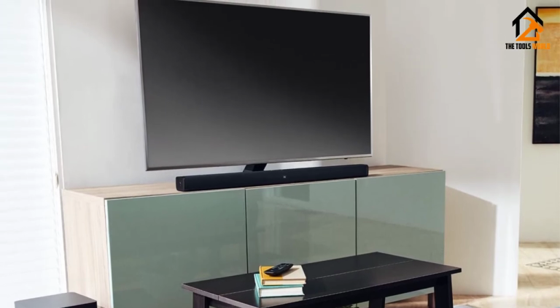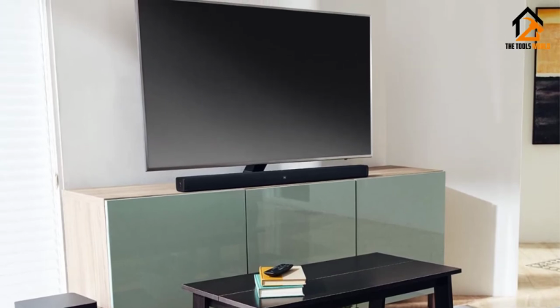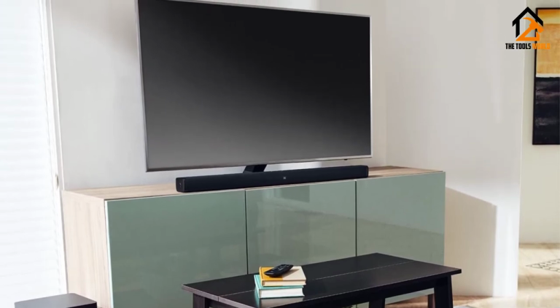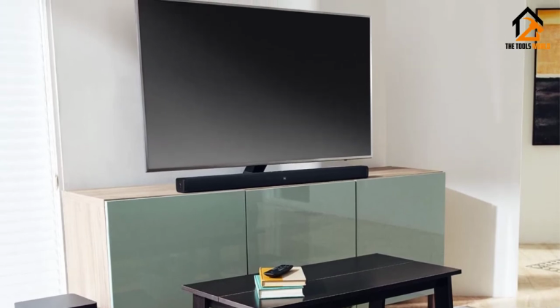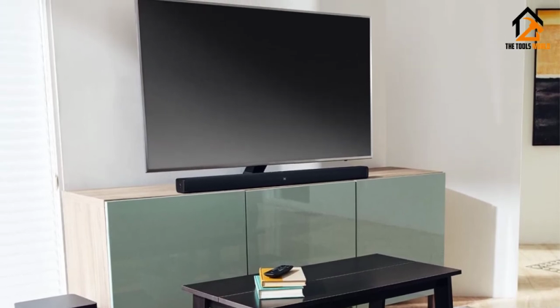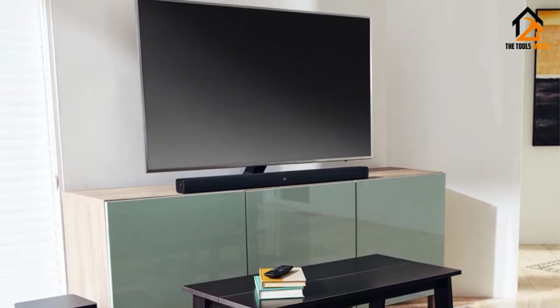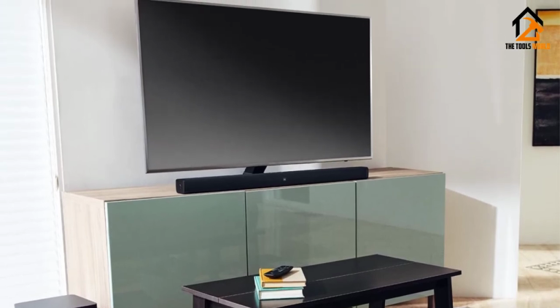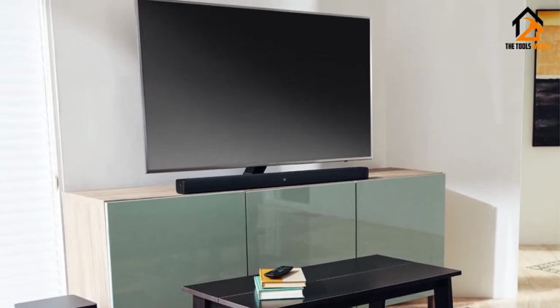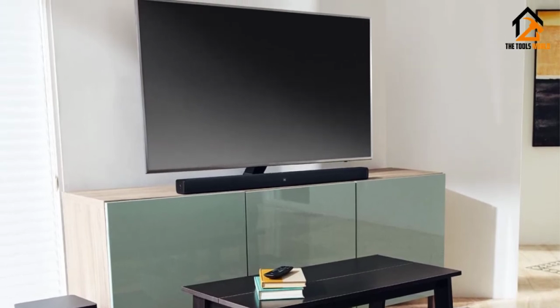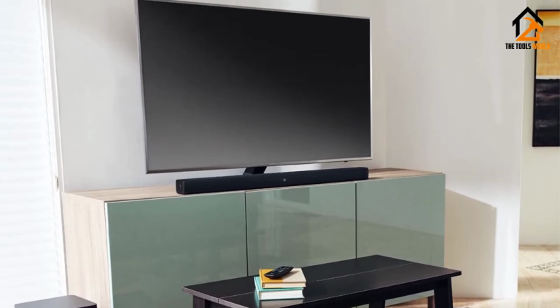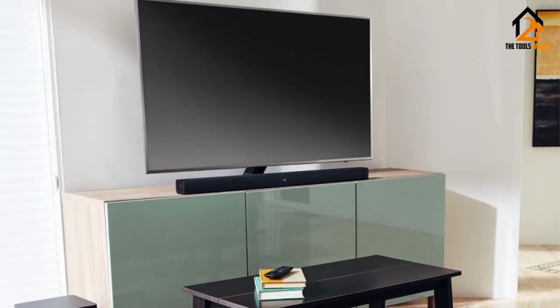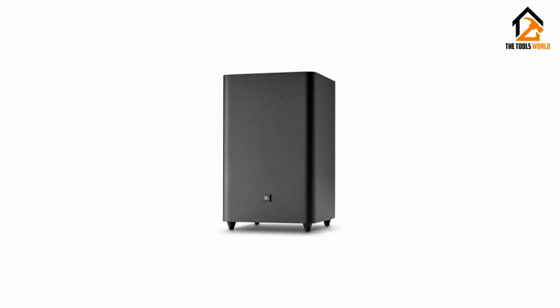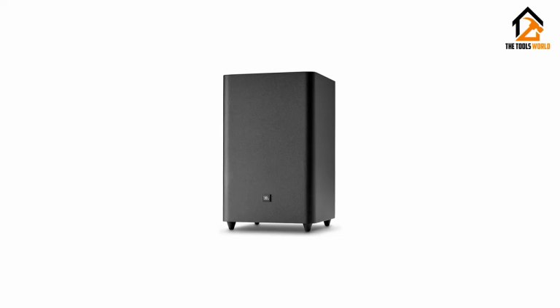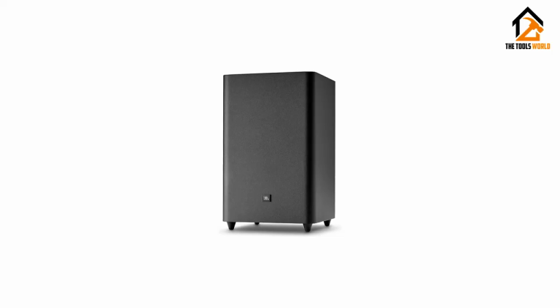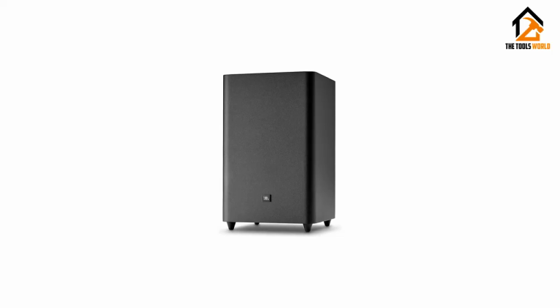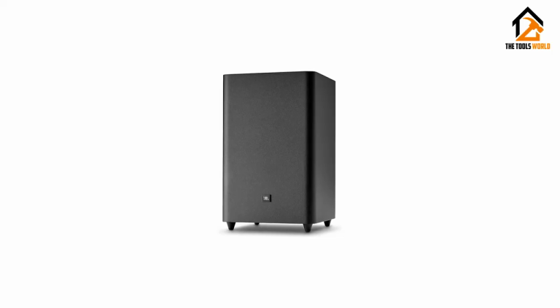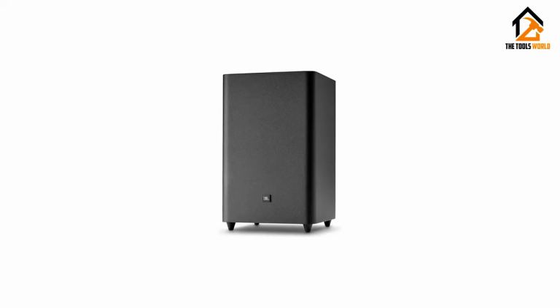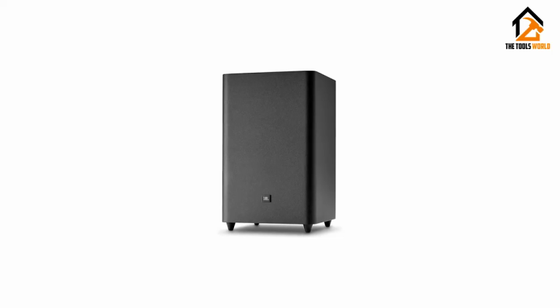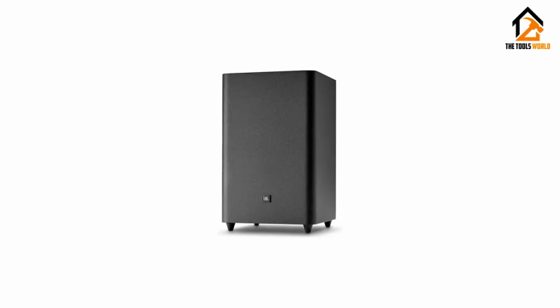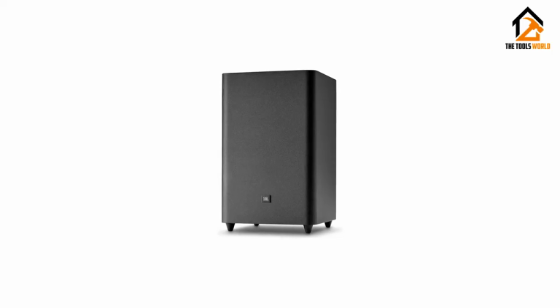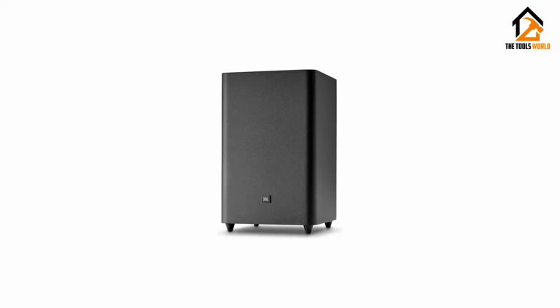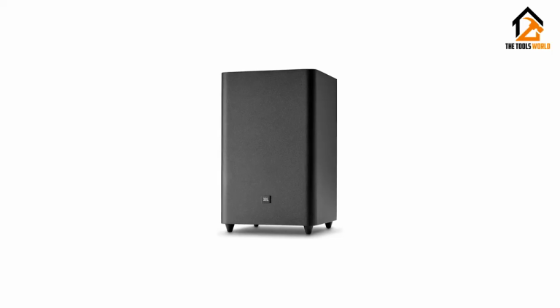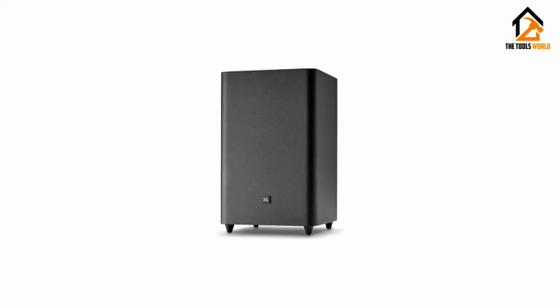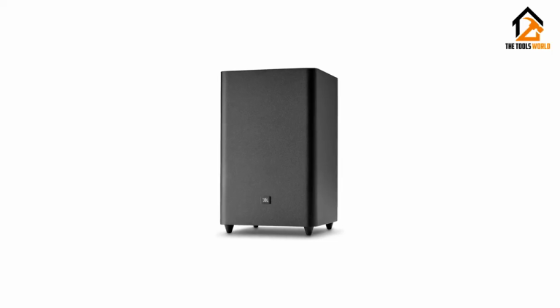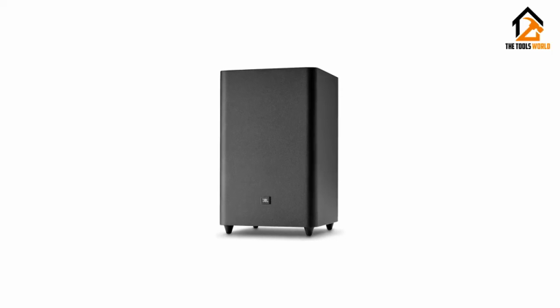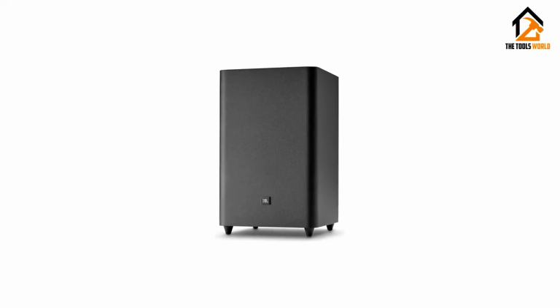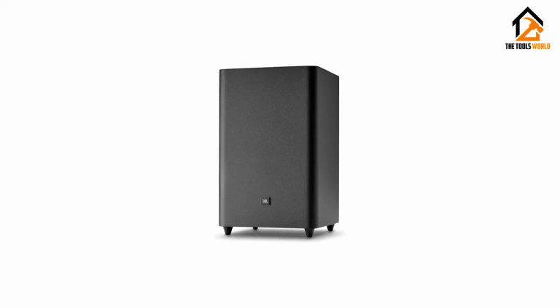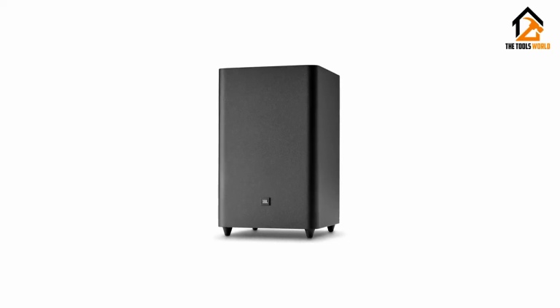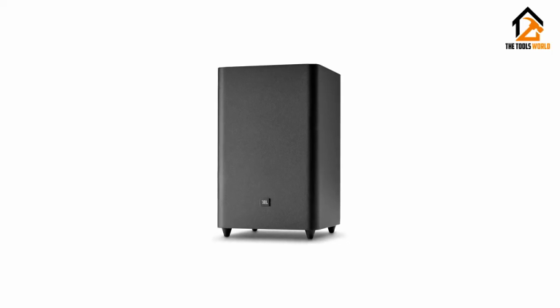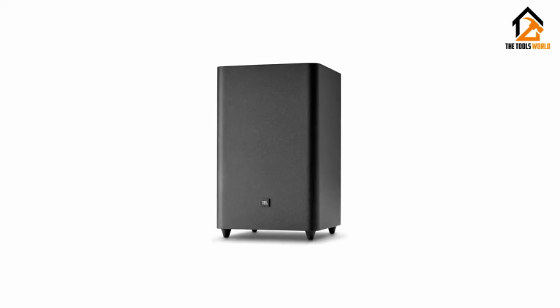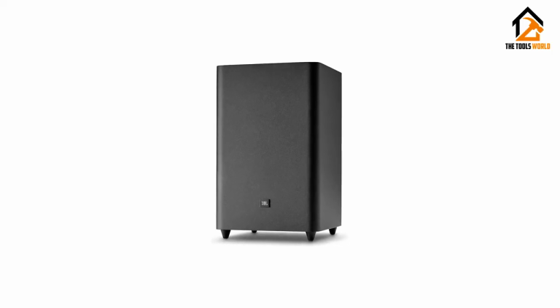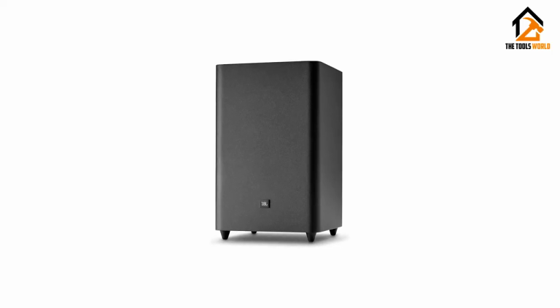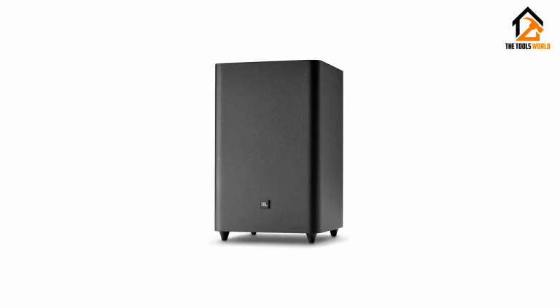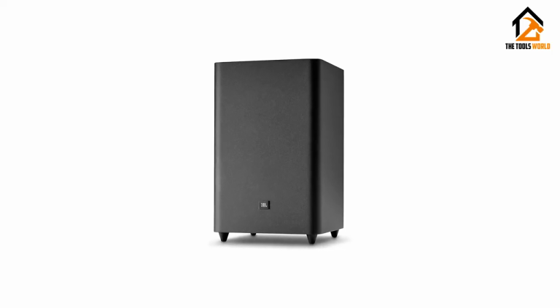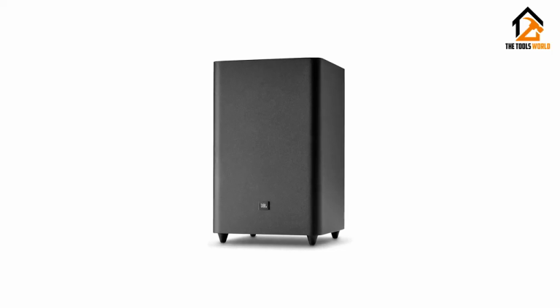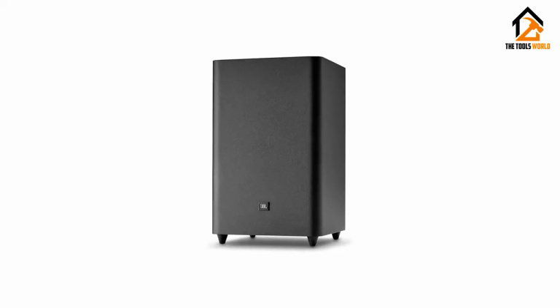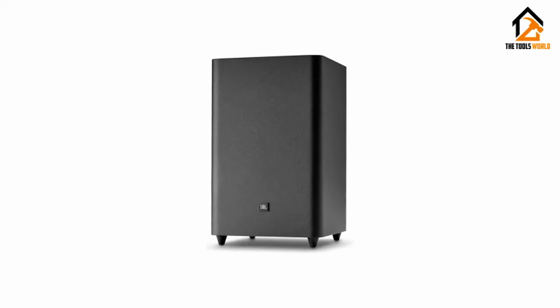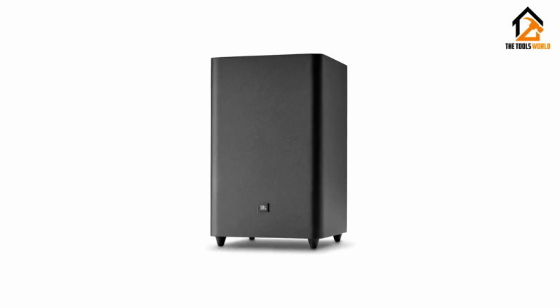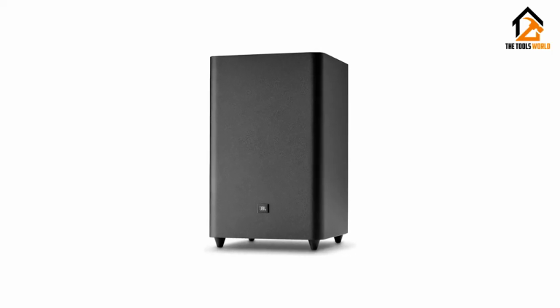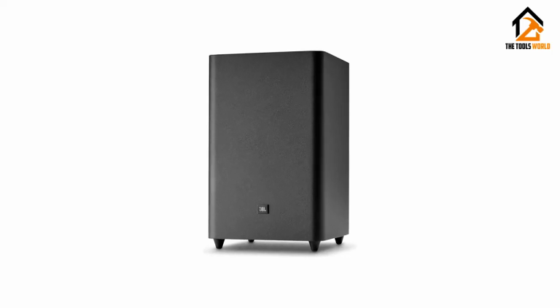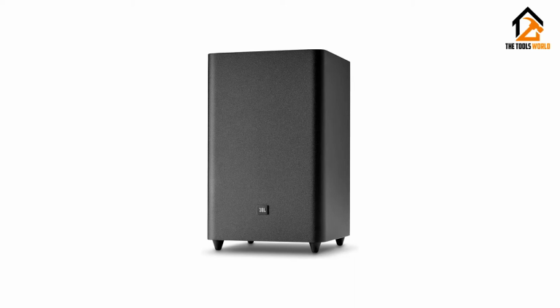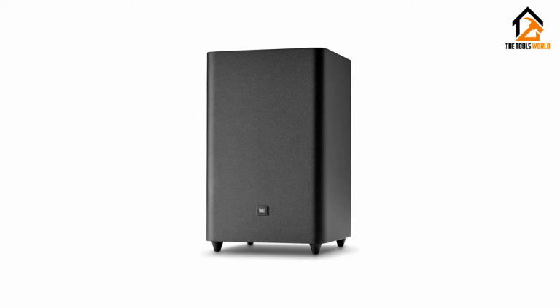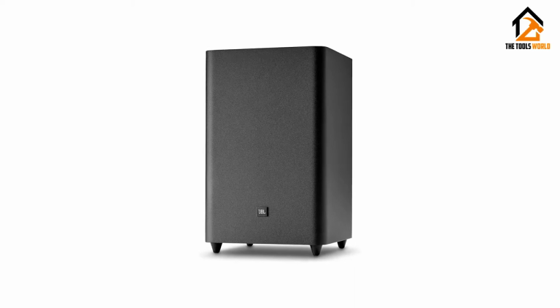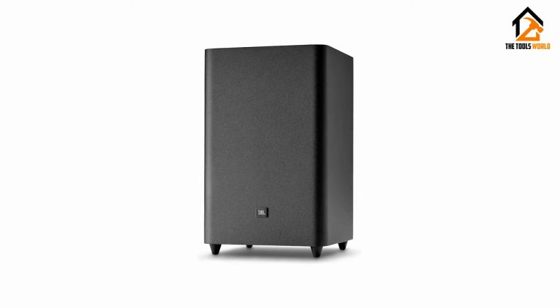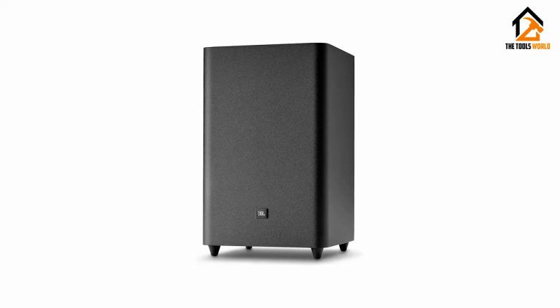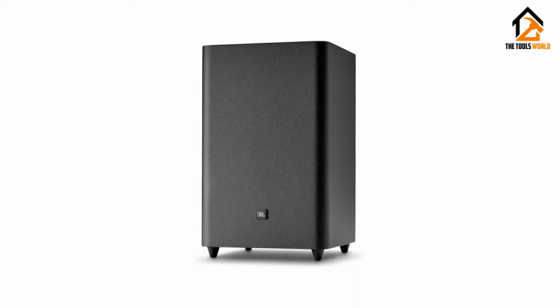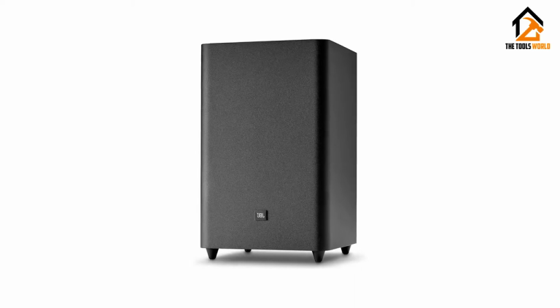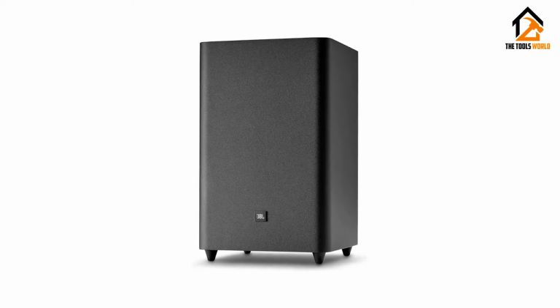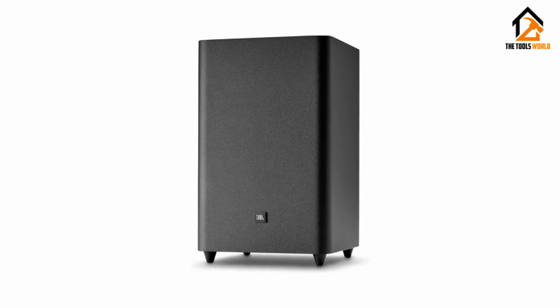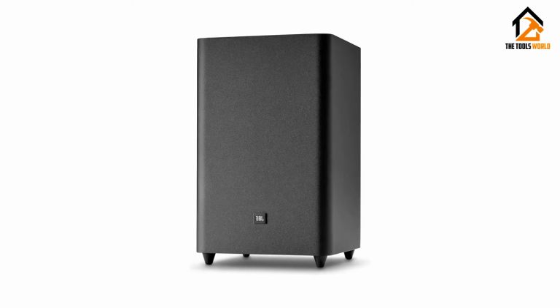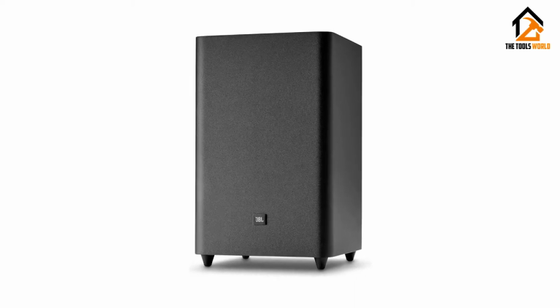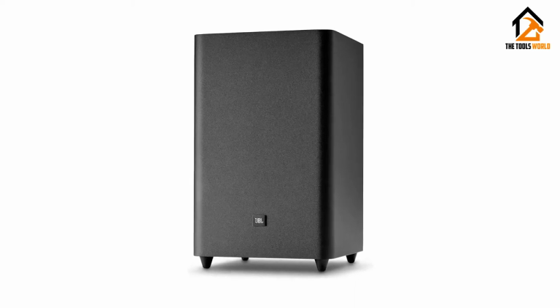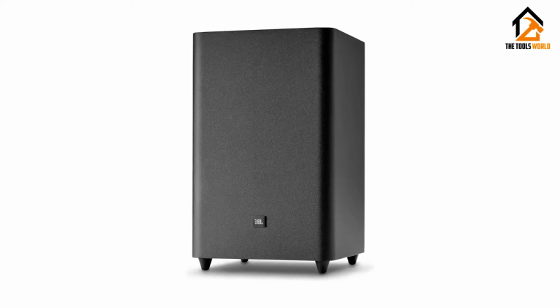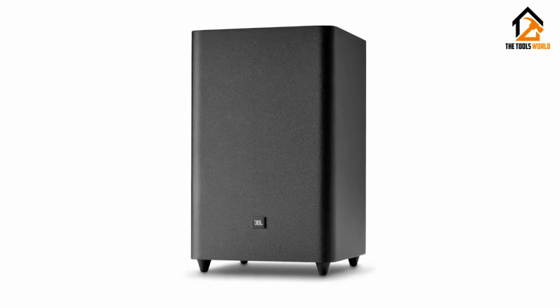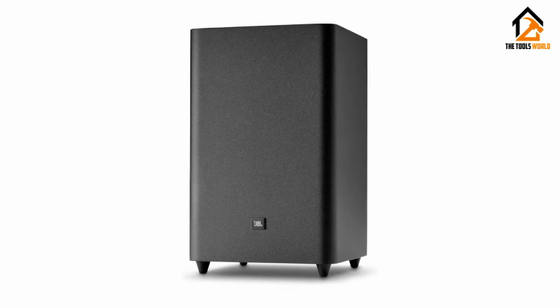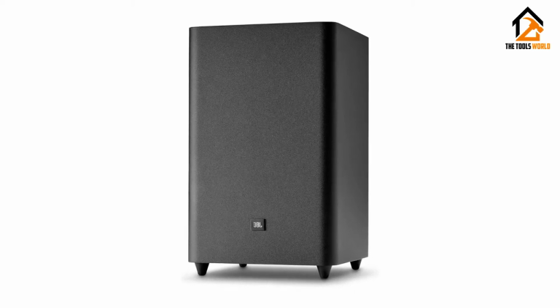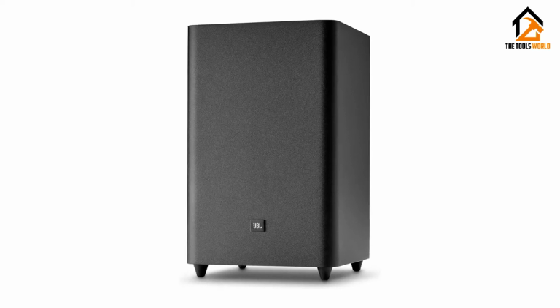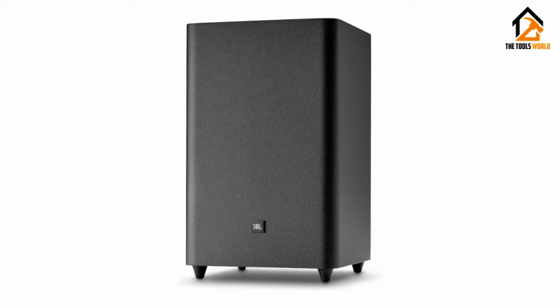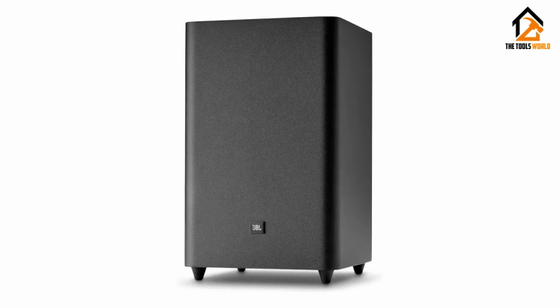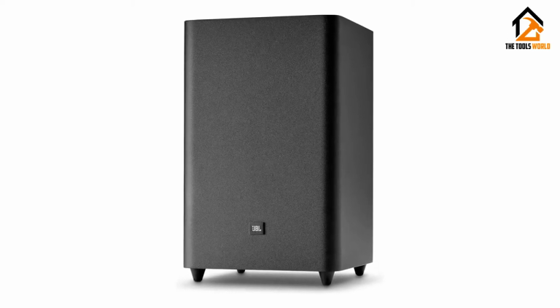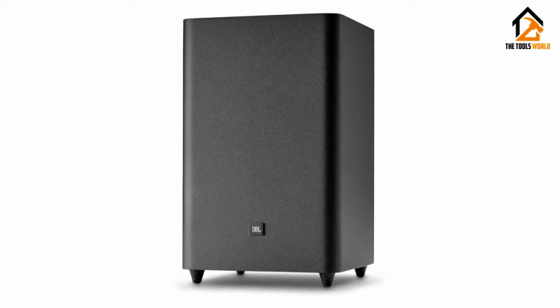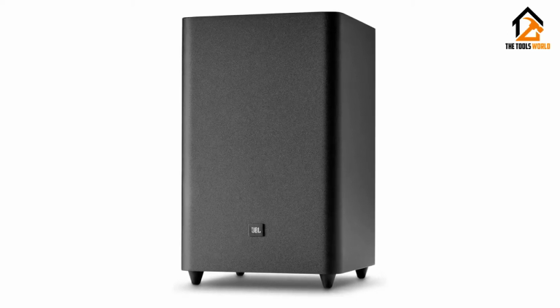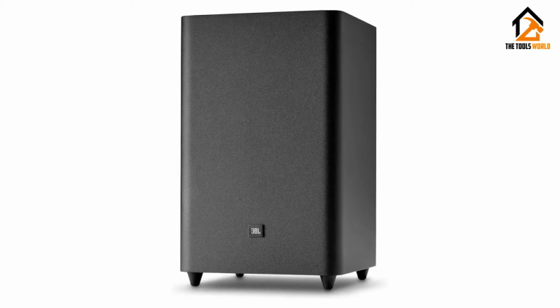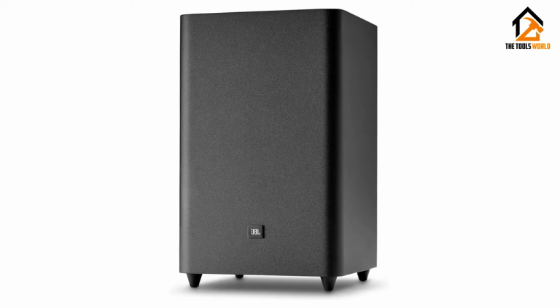With this soundbar, you'll find that your movie, video game, music, and TV show will sound much more impressive.